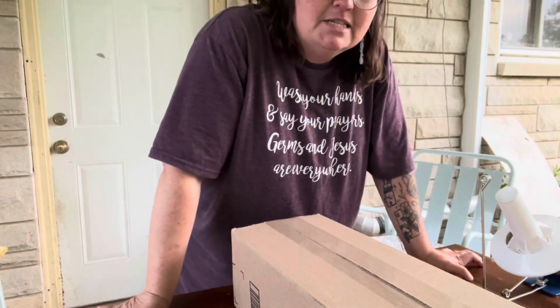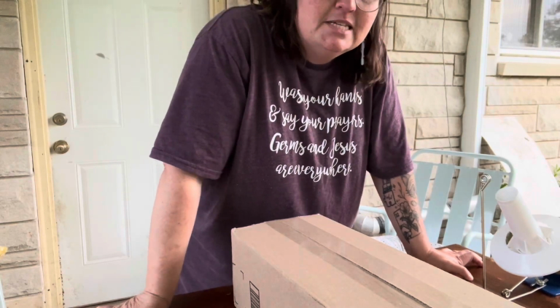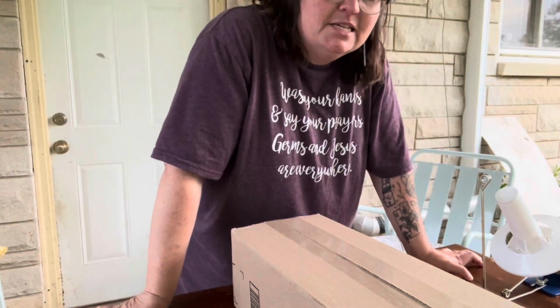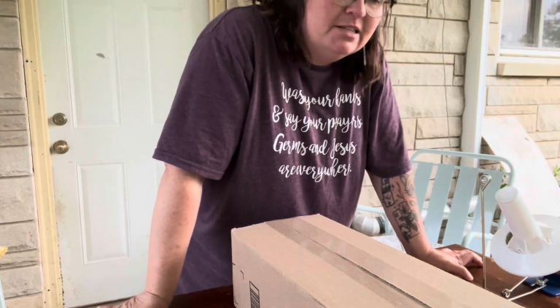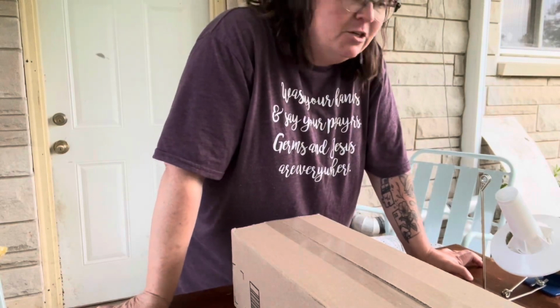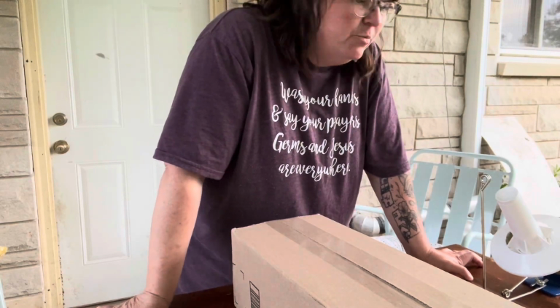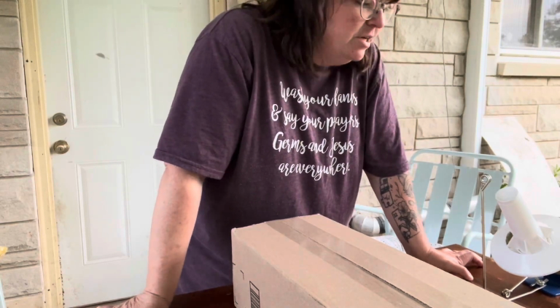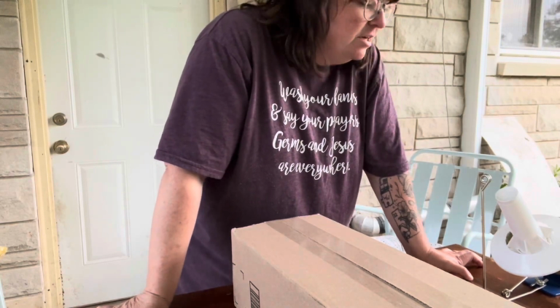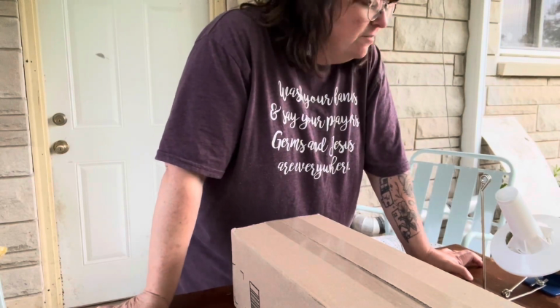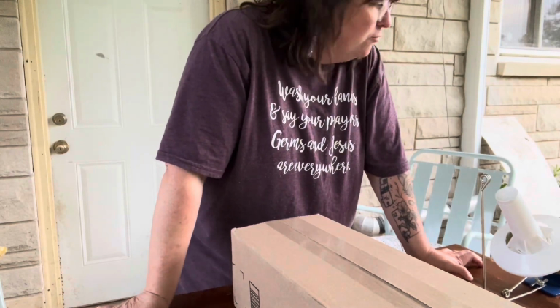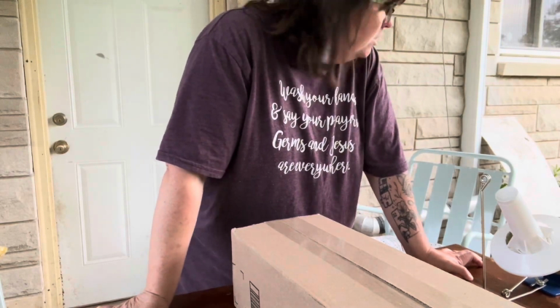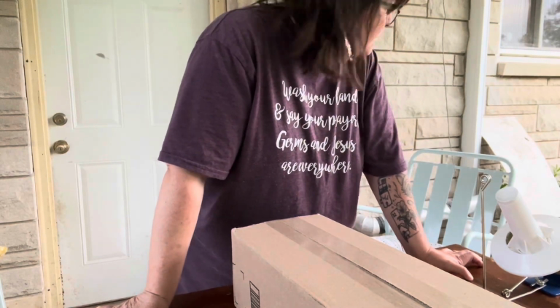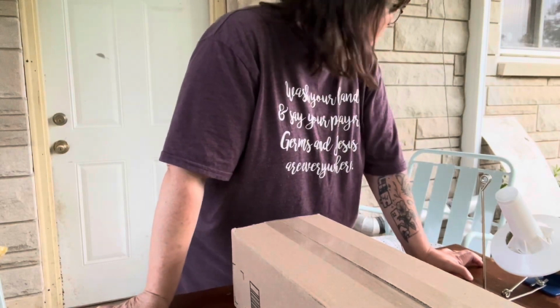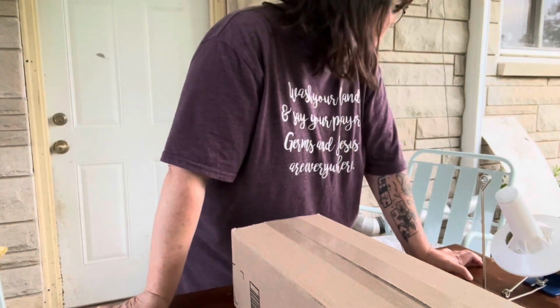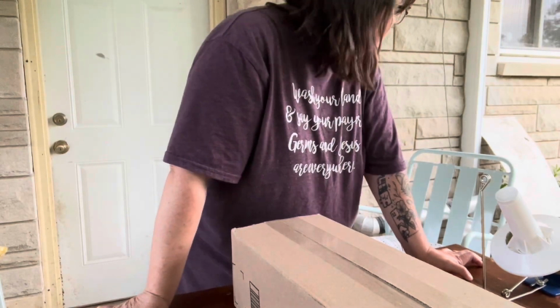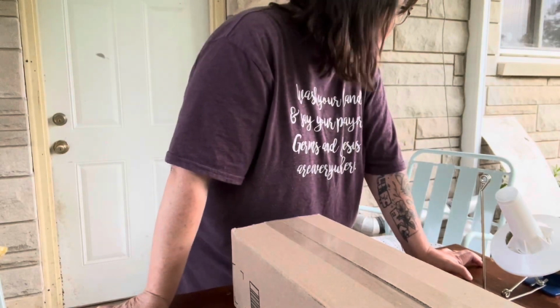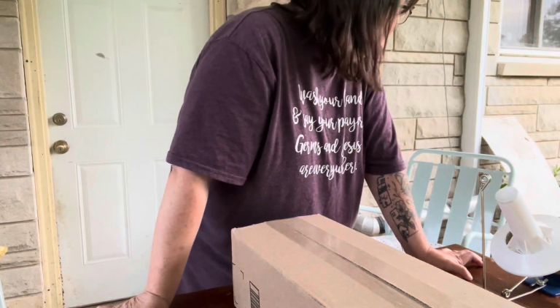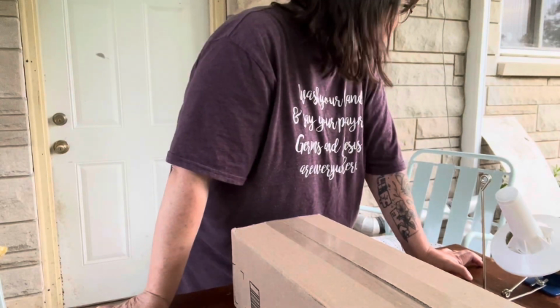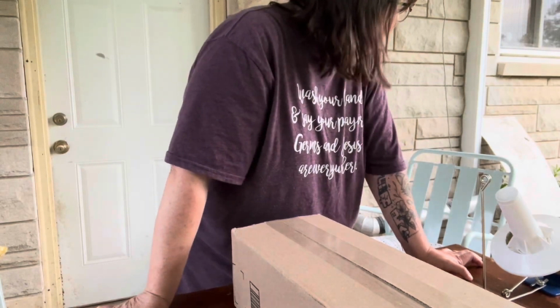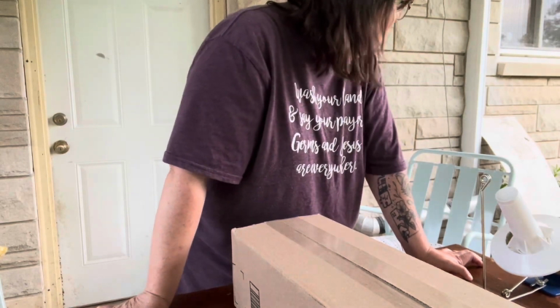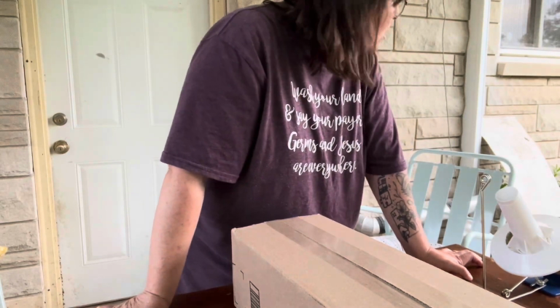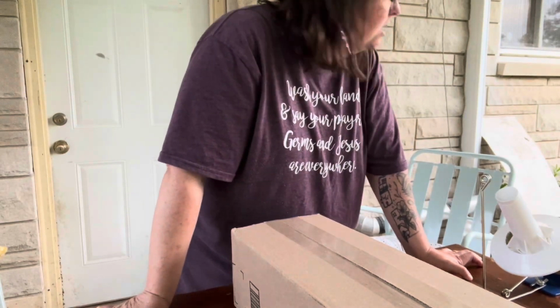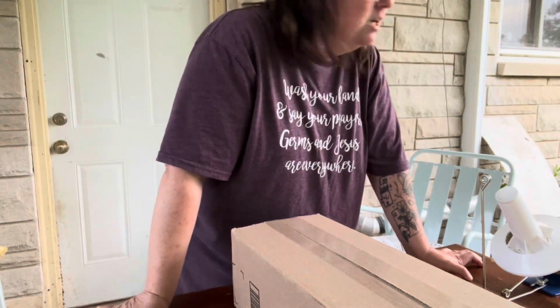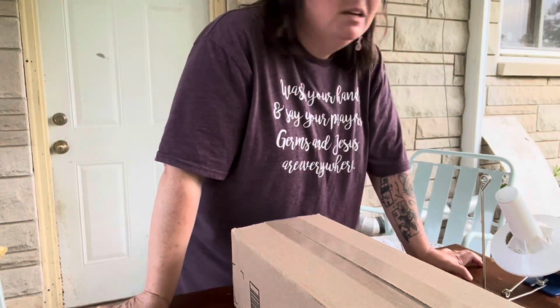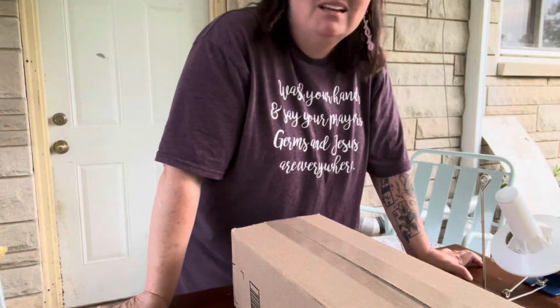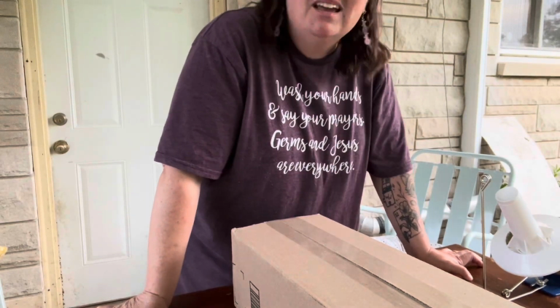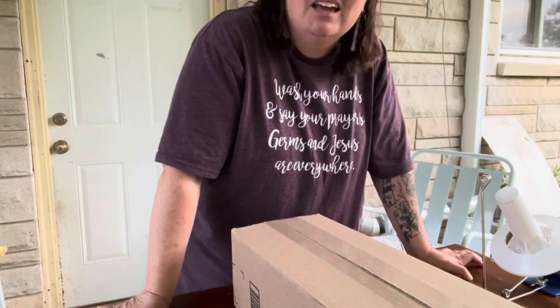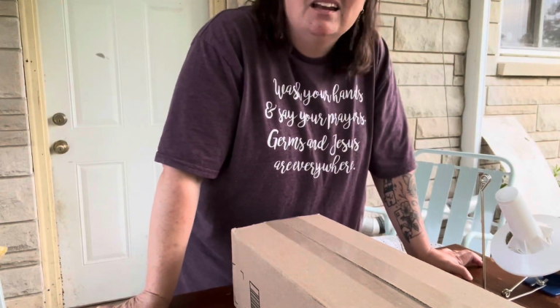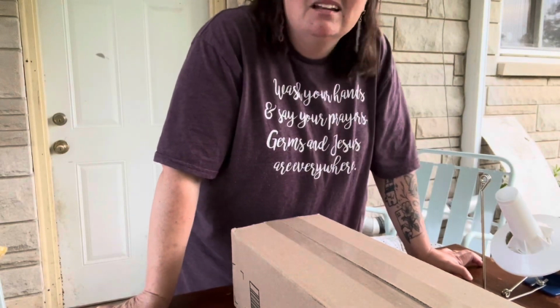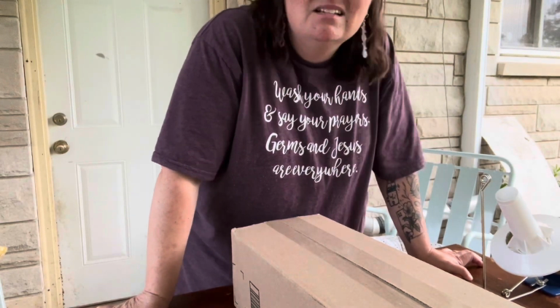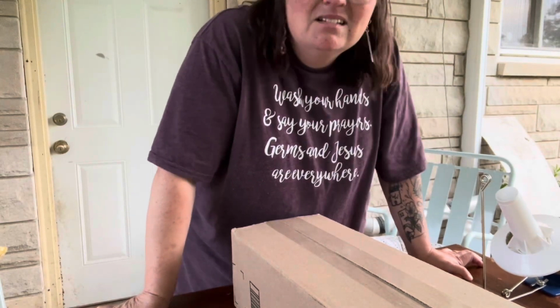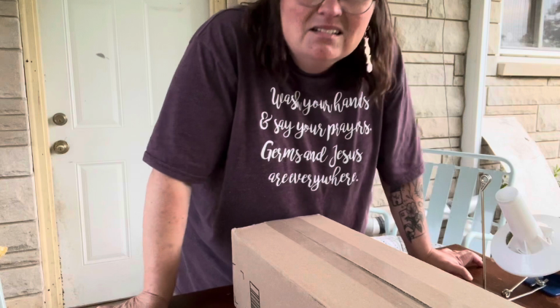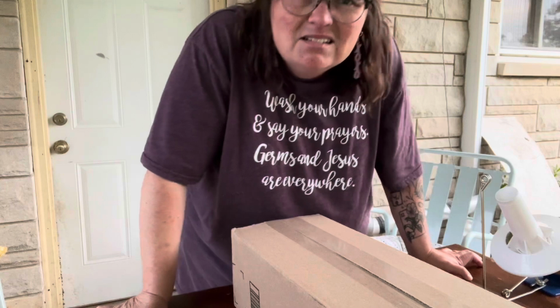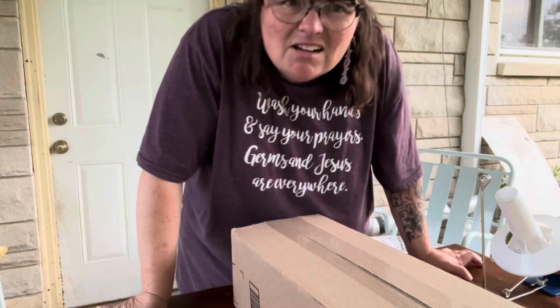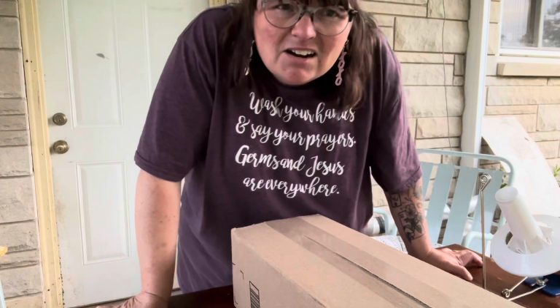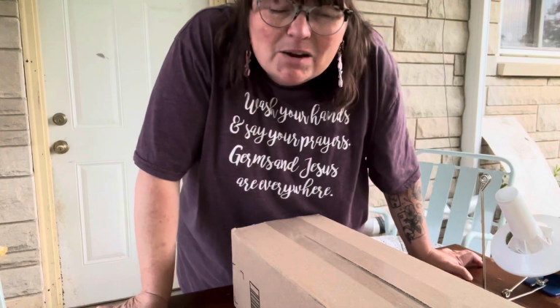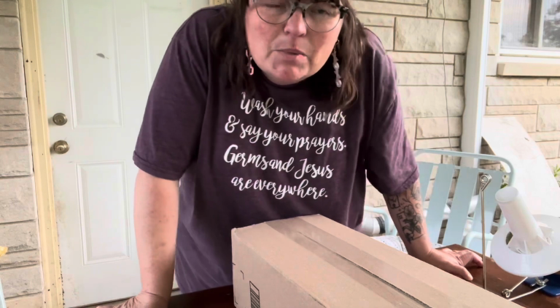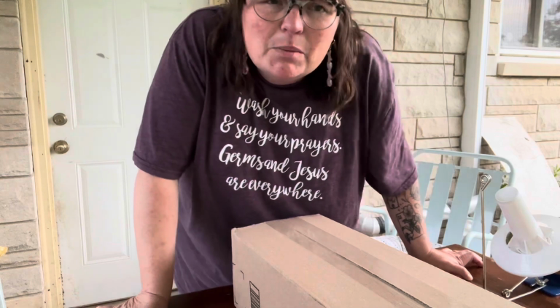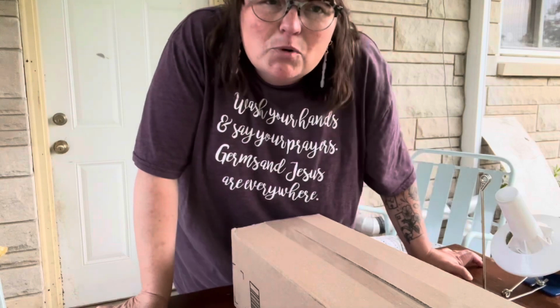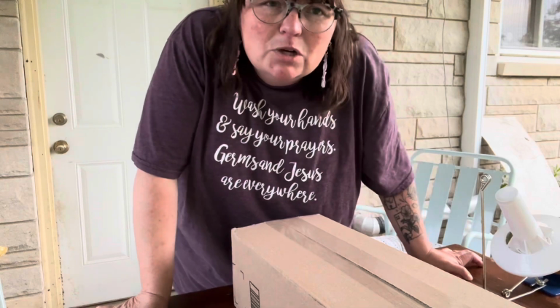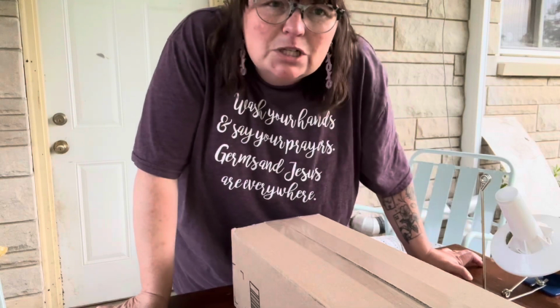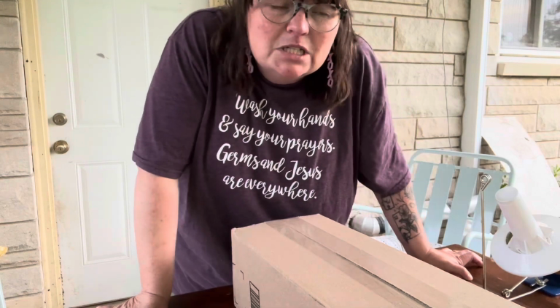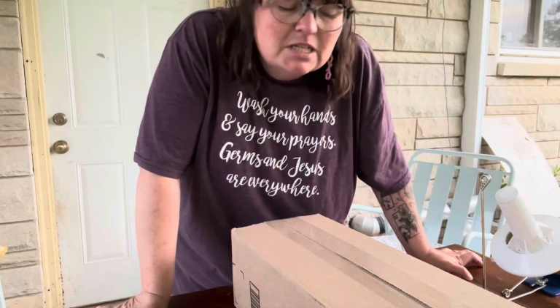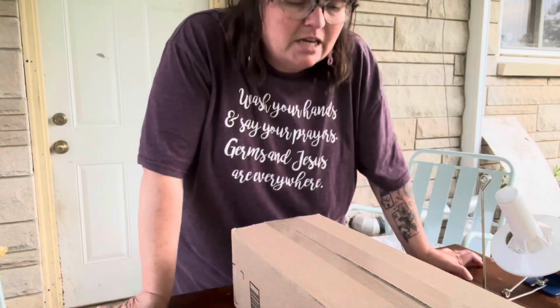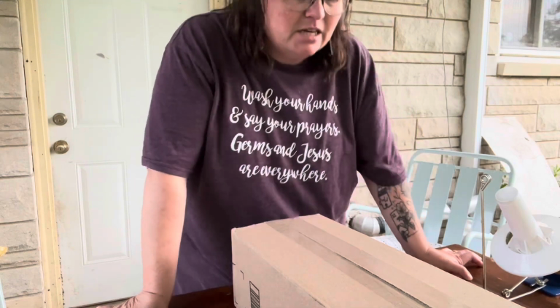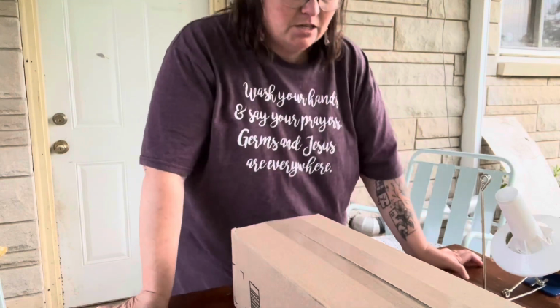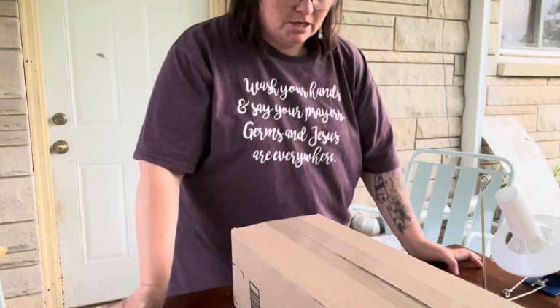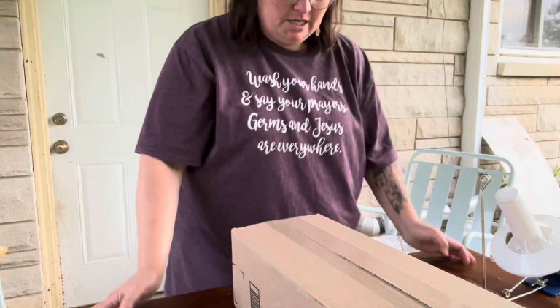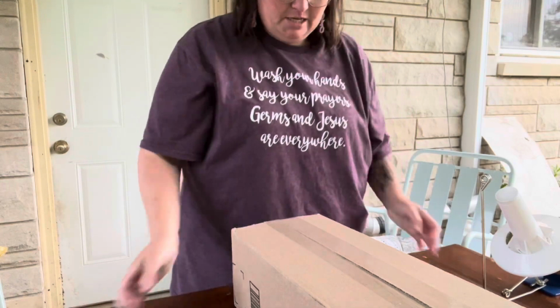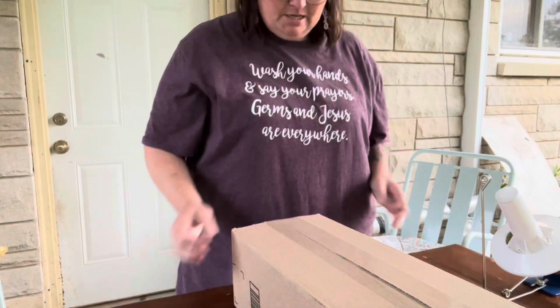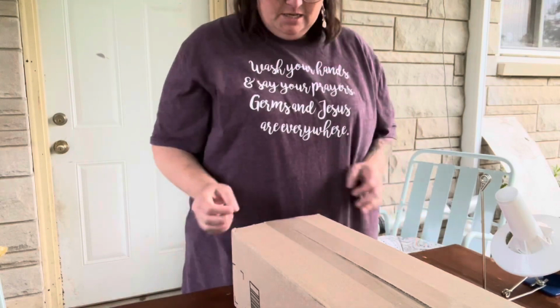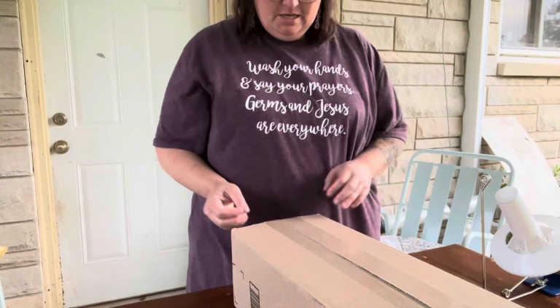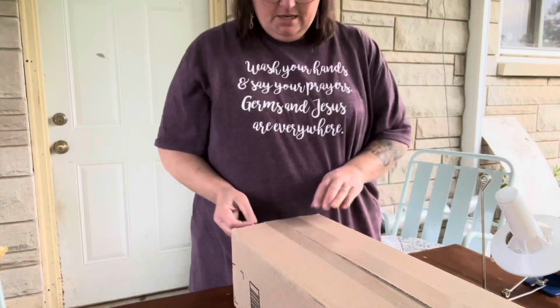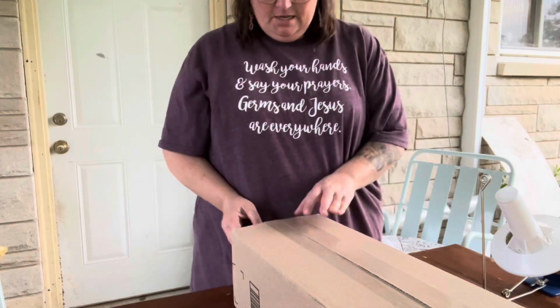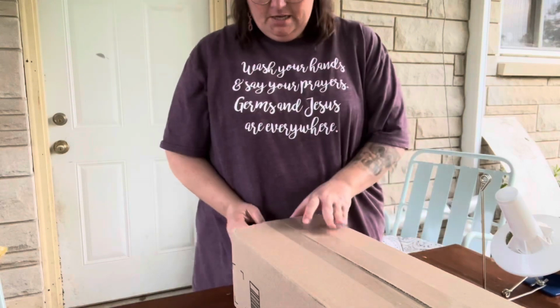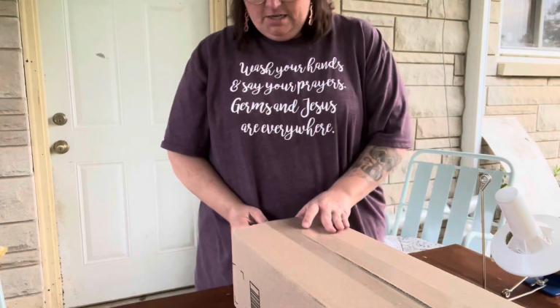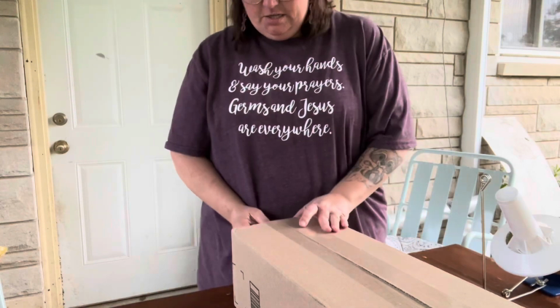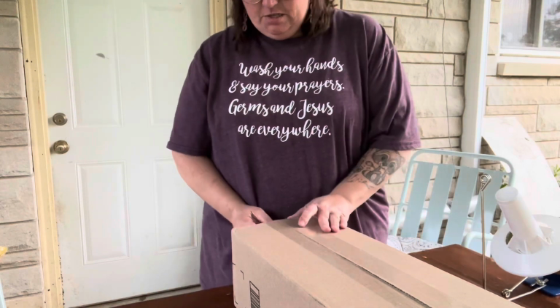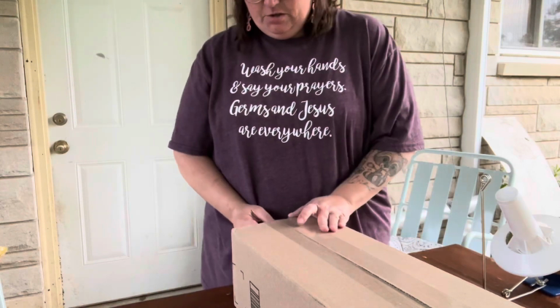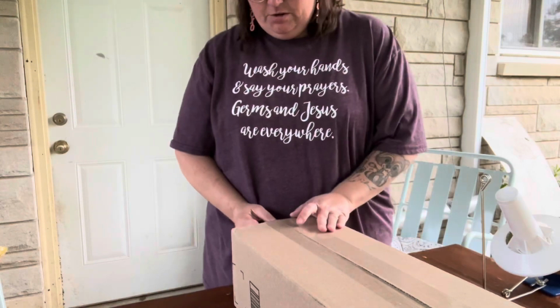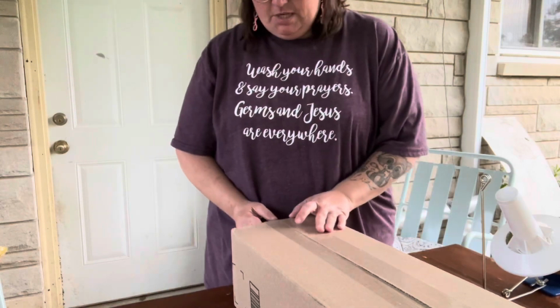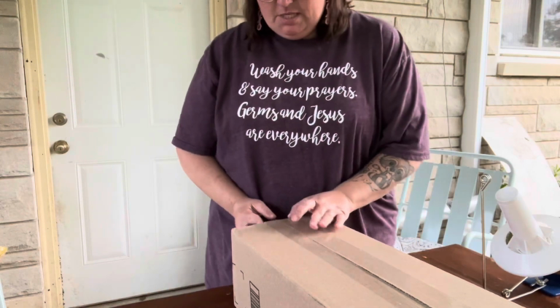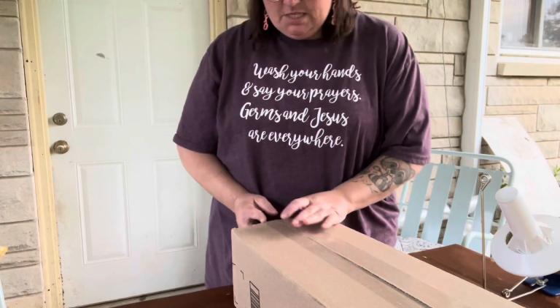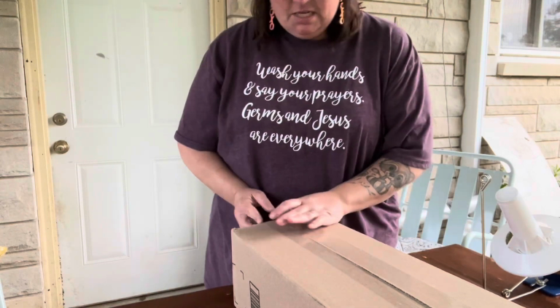This is kind of a weird angle, I guess, but that way hopefully we can see a little bit of what's going on. Sorry, my porch is kind of dirty so you can see my mess back there.